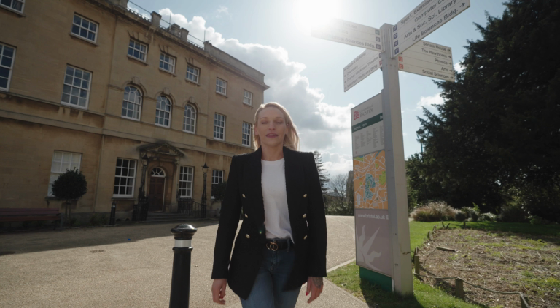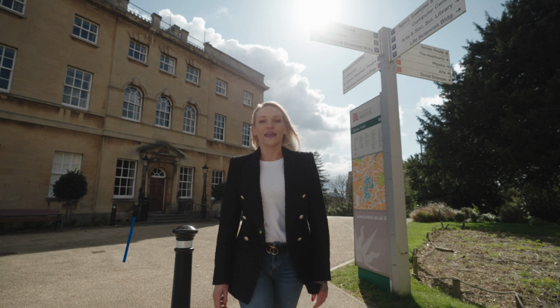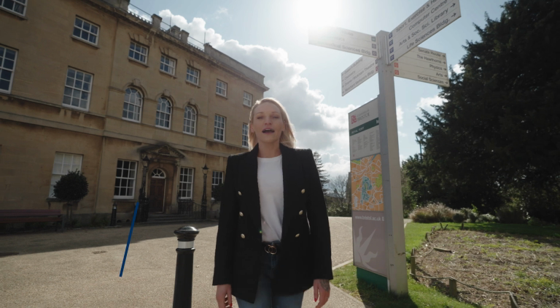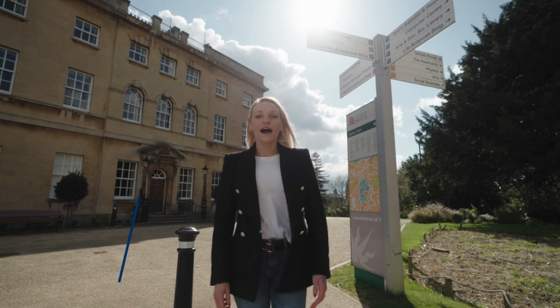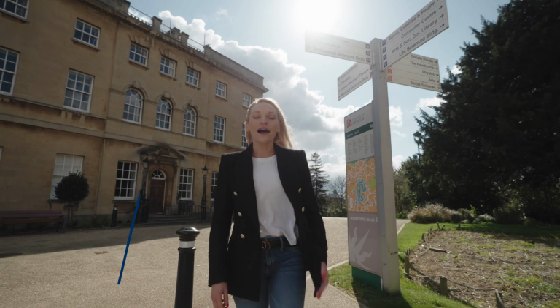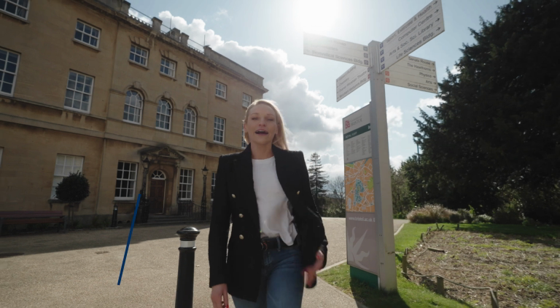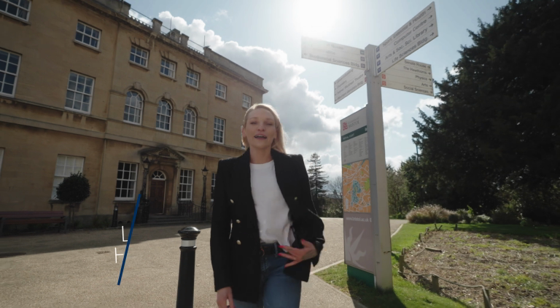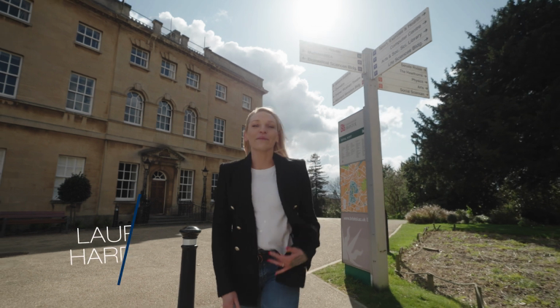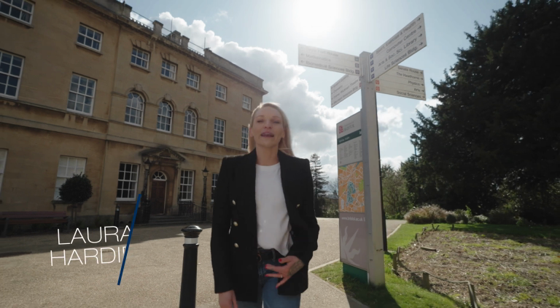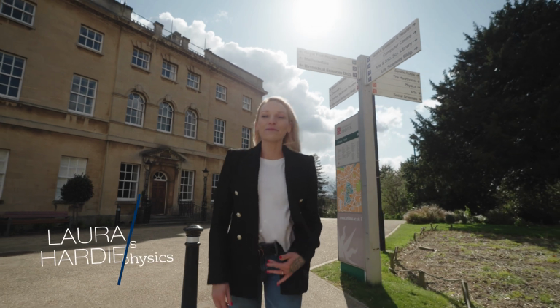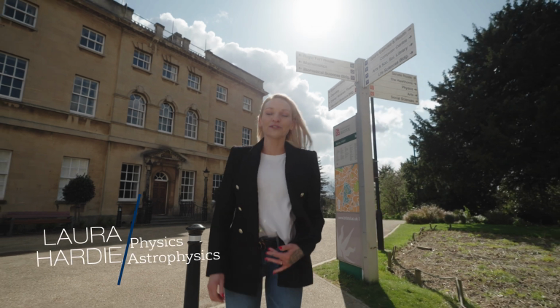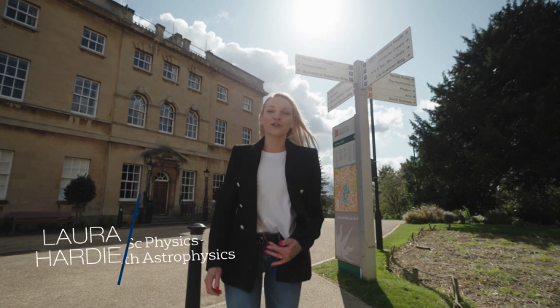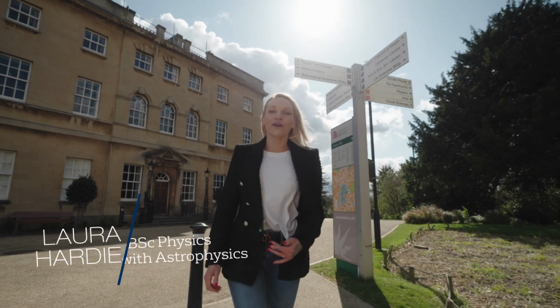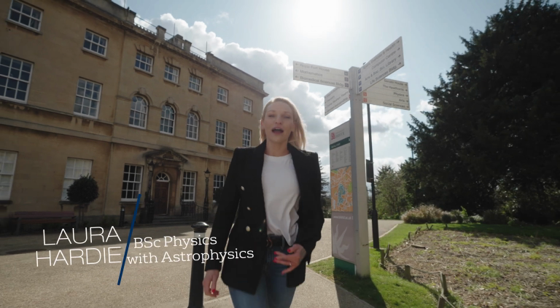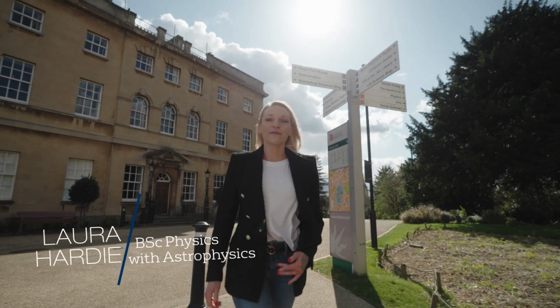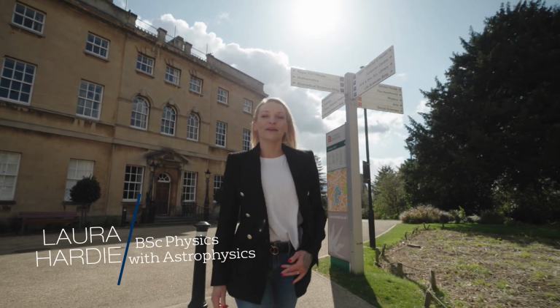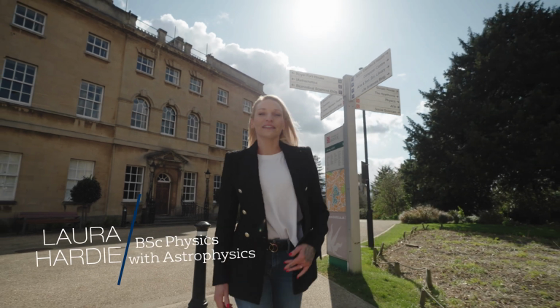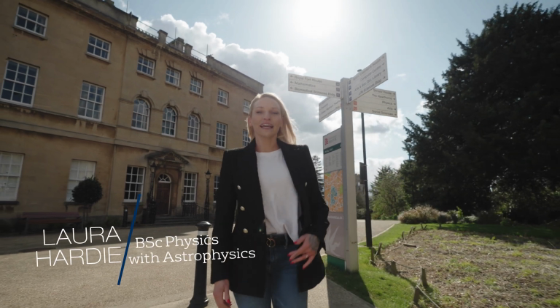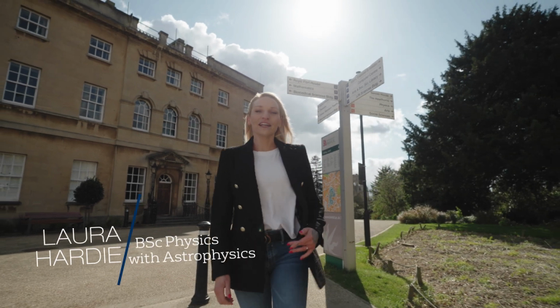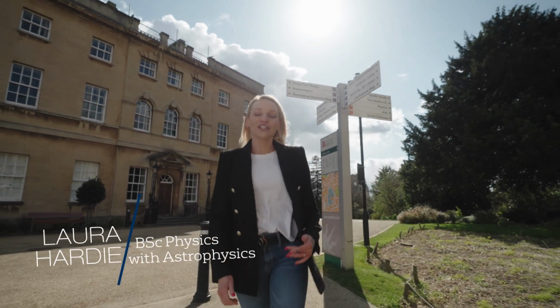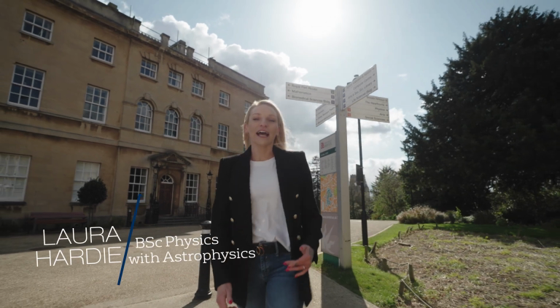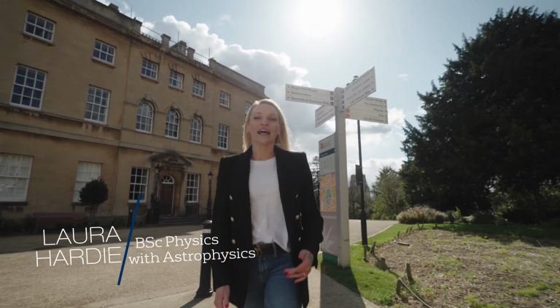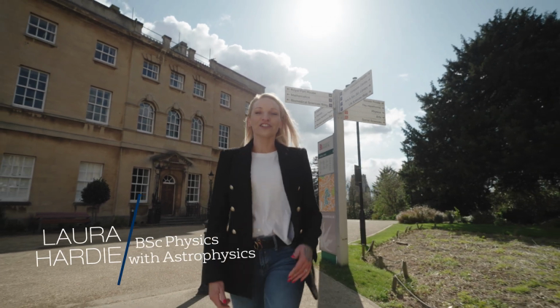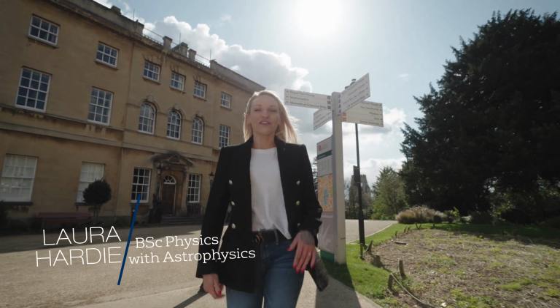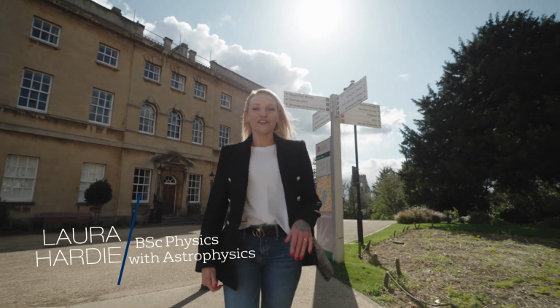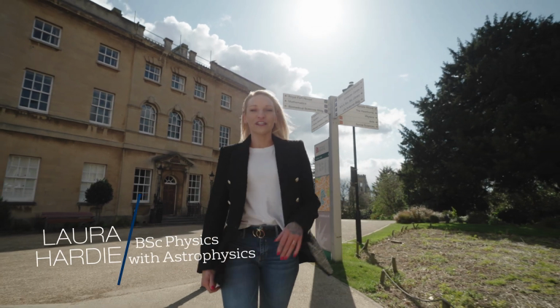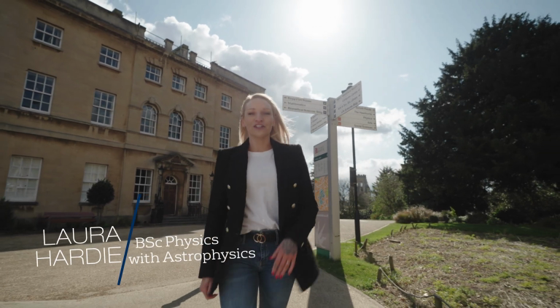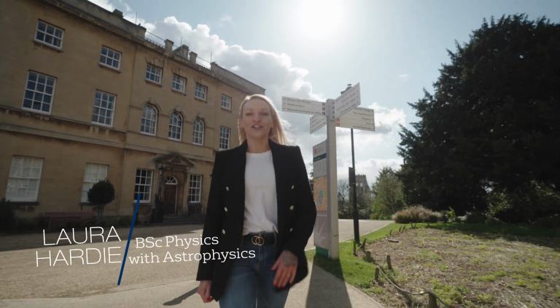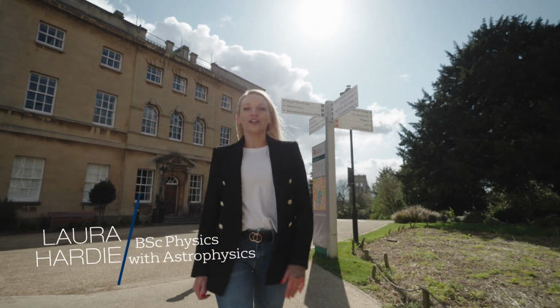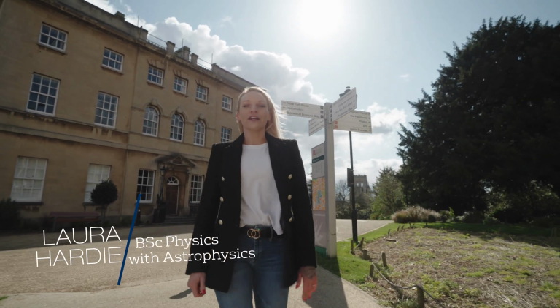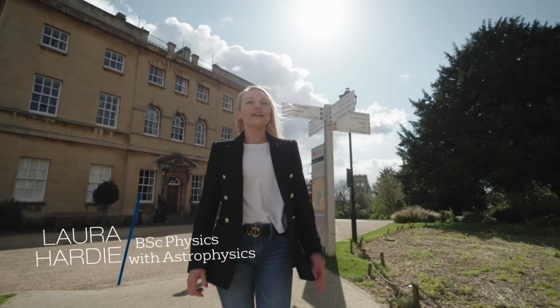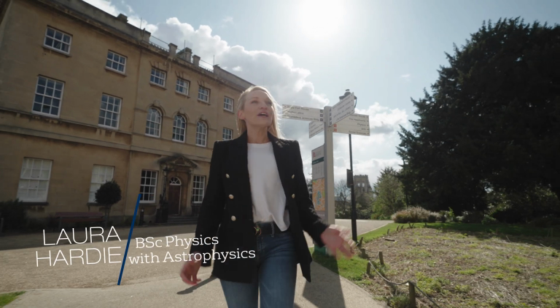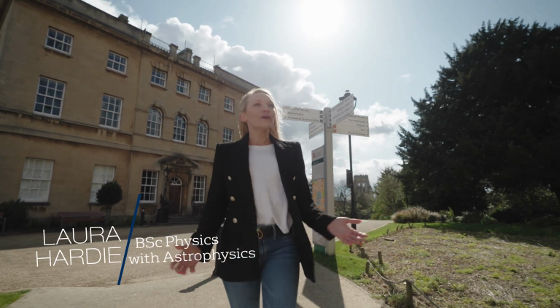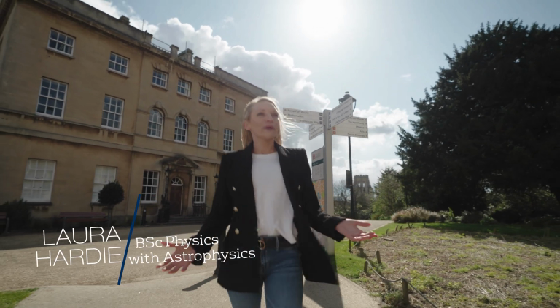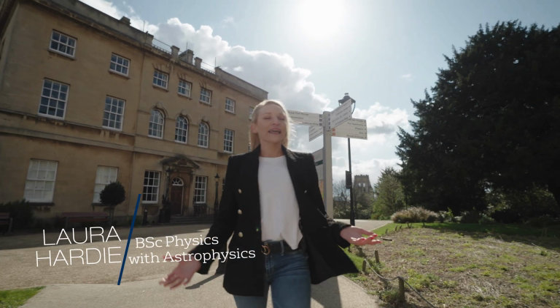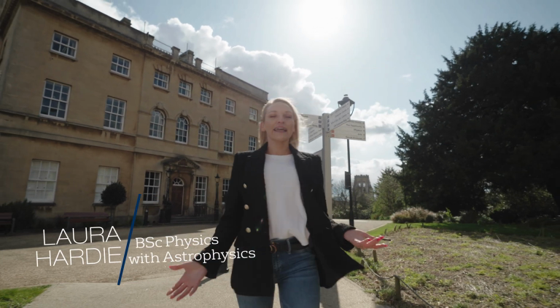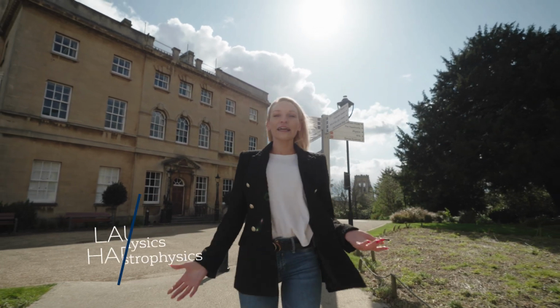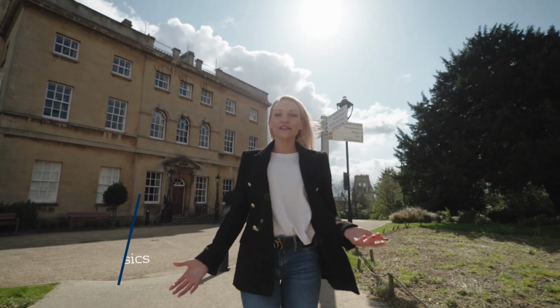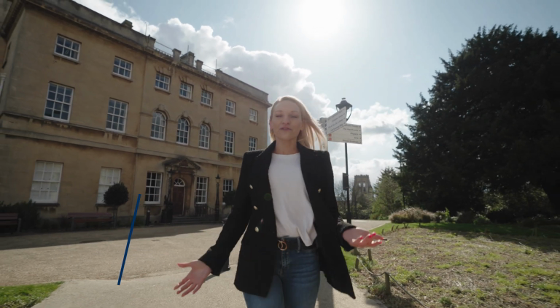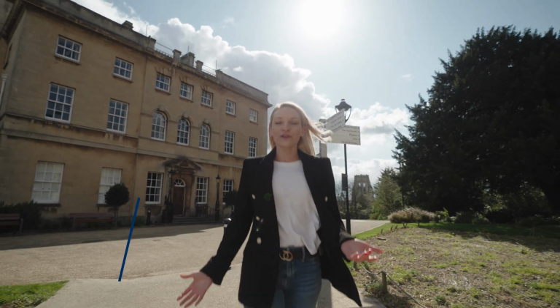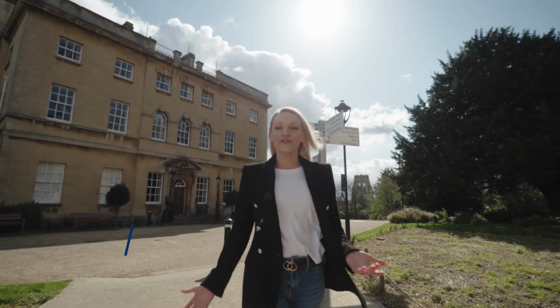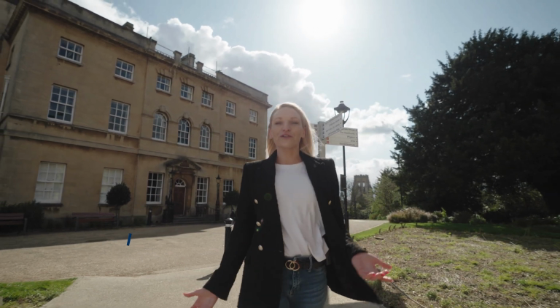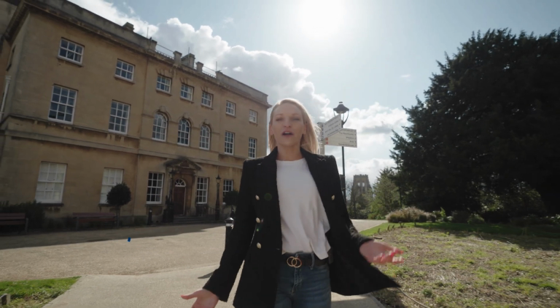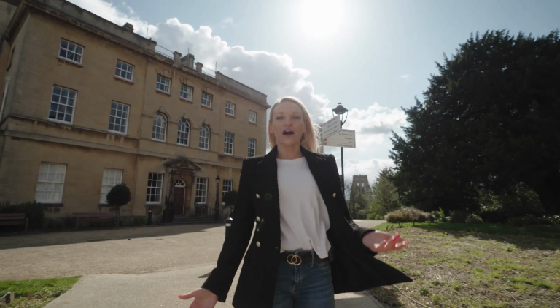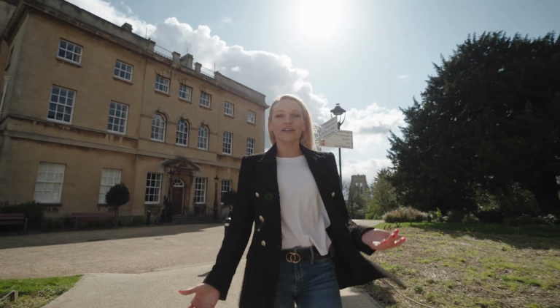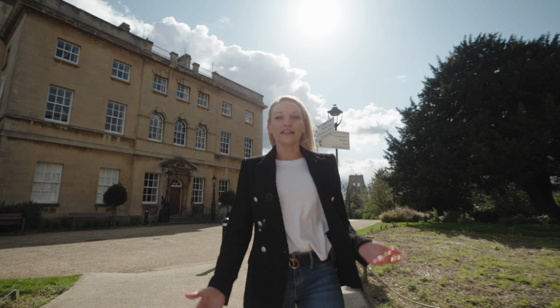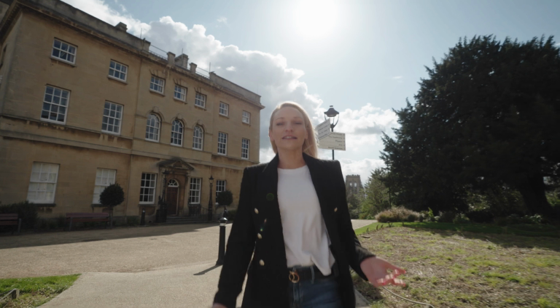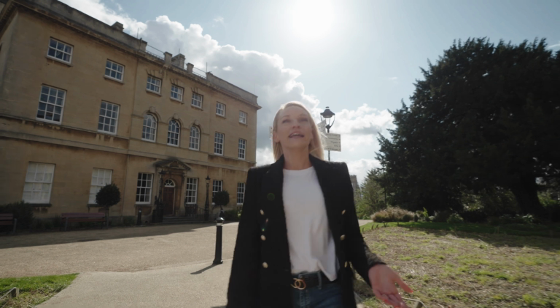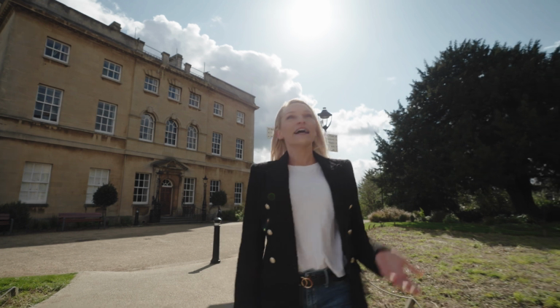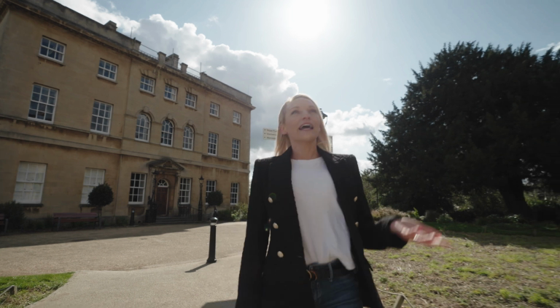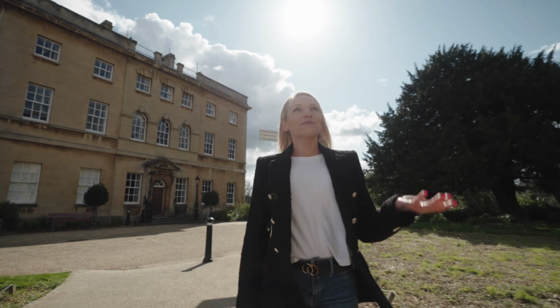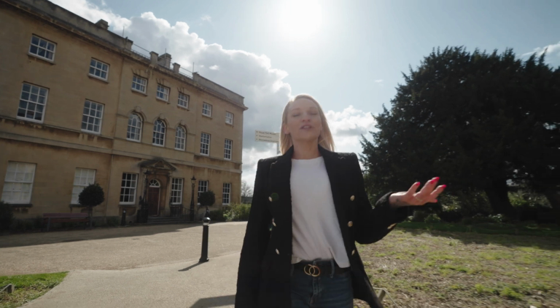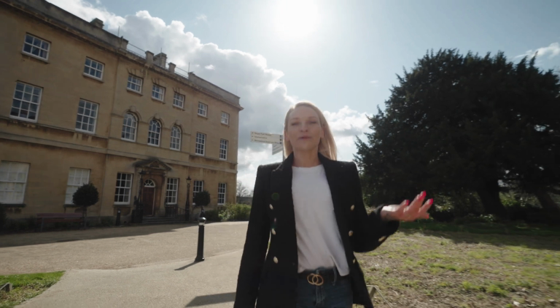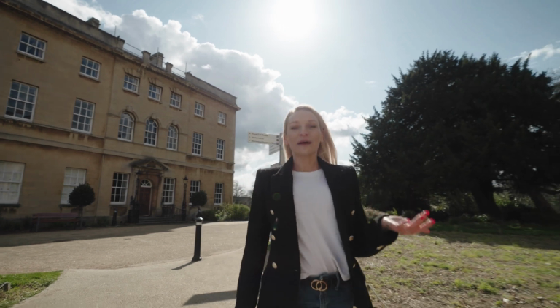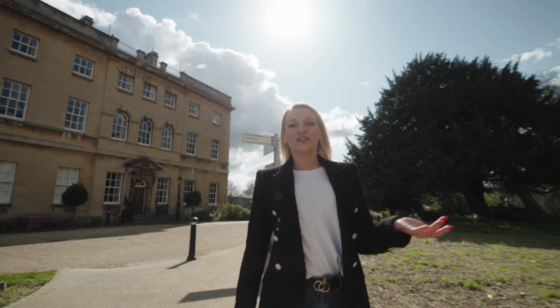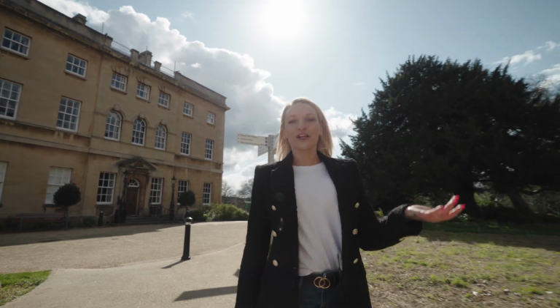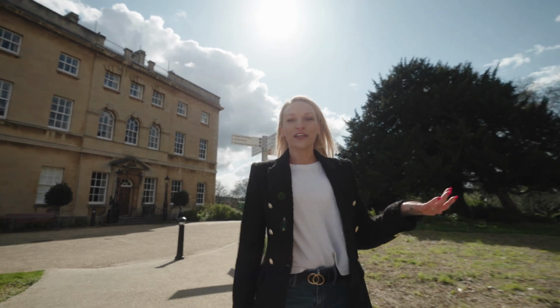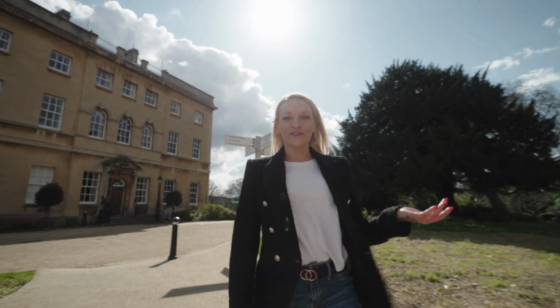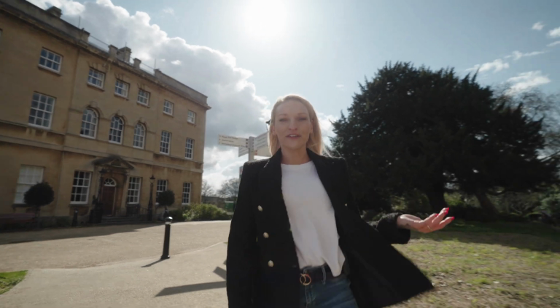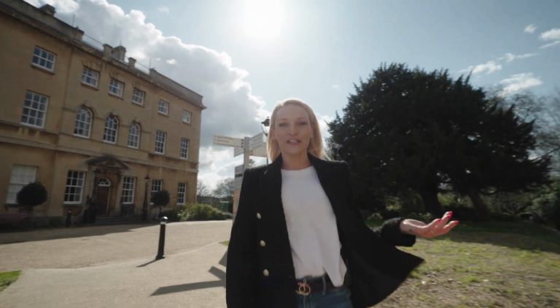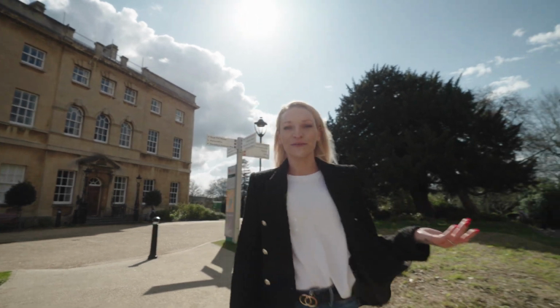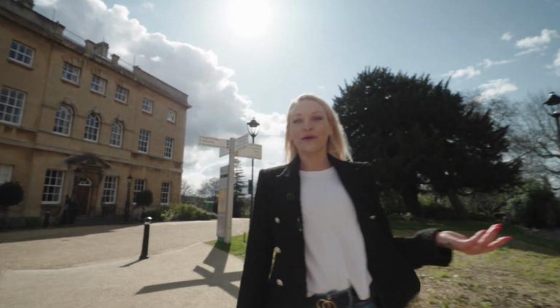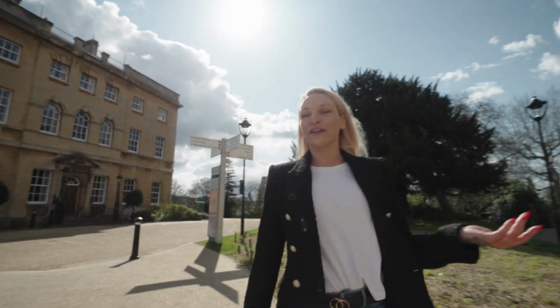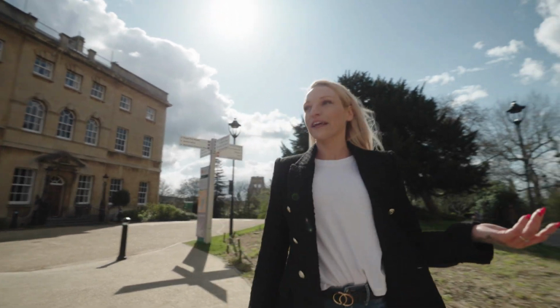Hi, my name's Laura. I'm a second year Astrophysics student. We're here in the Royal Fork Gardens and I'm just about to show you the physics building.